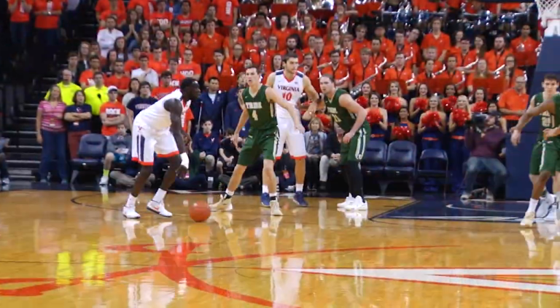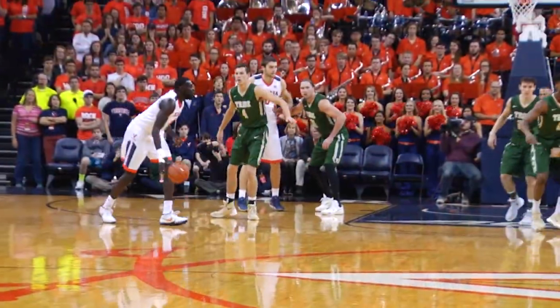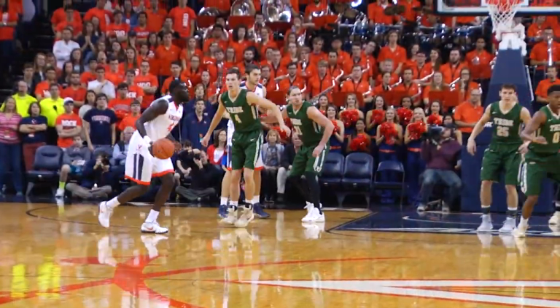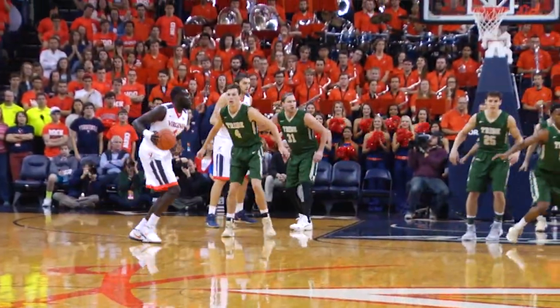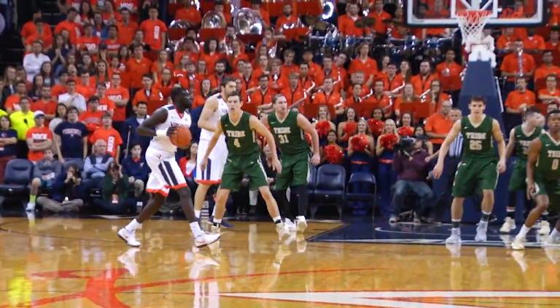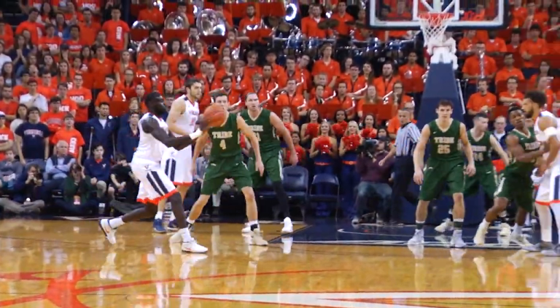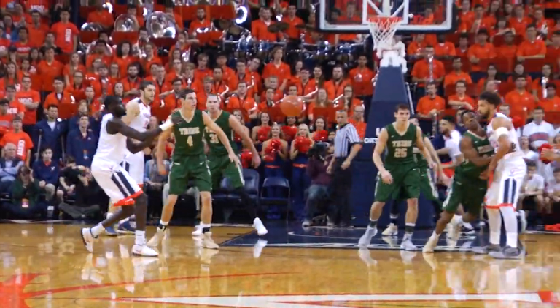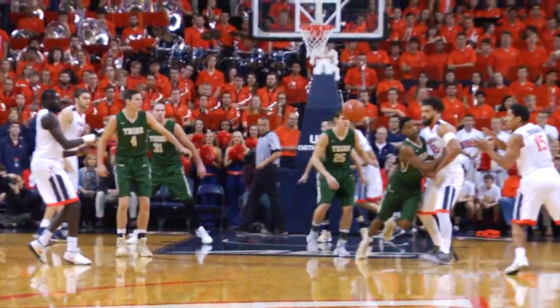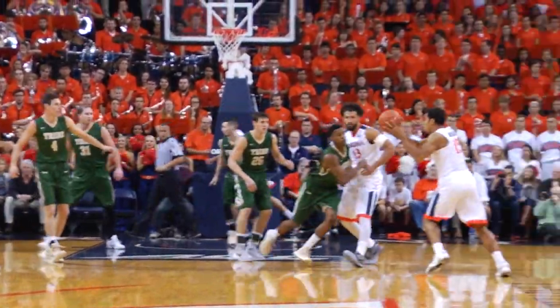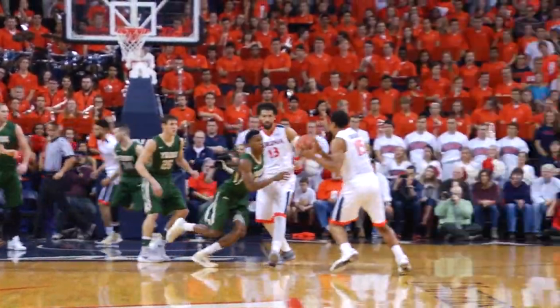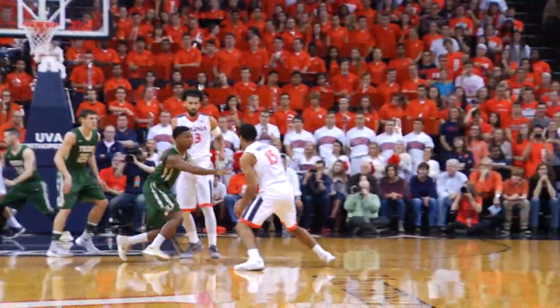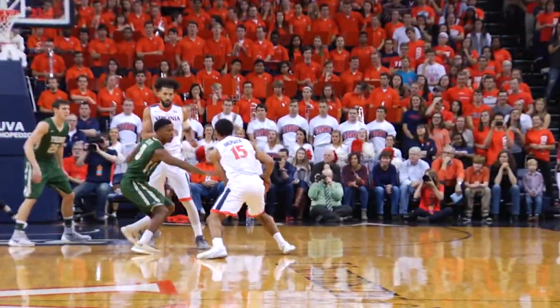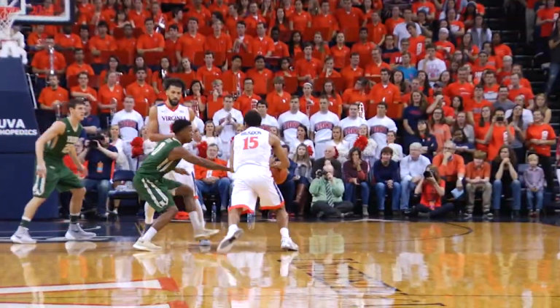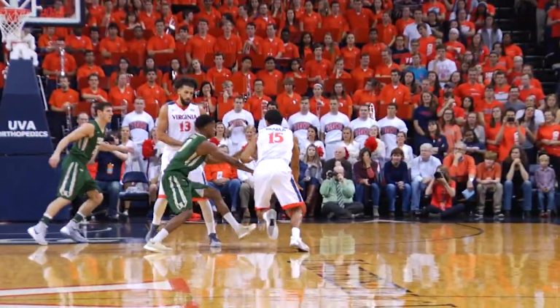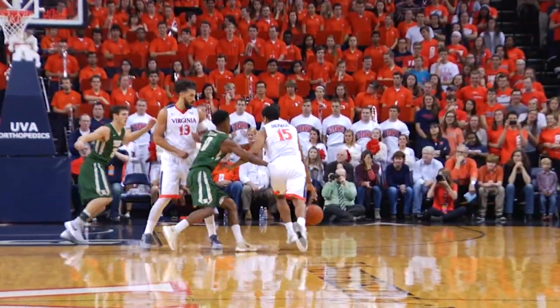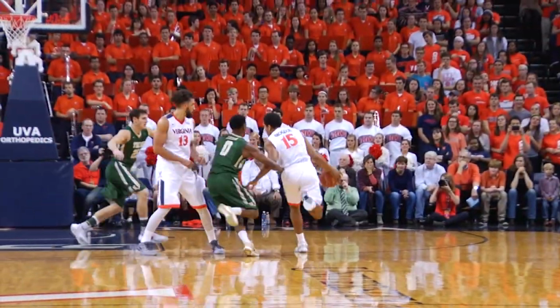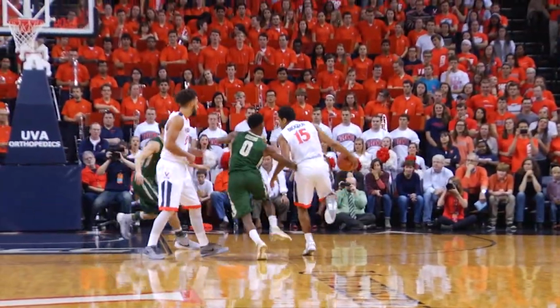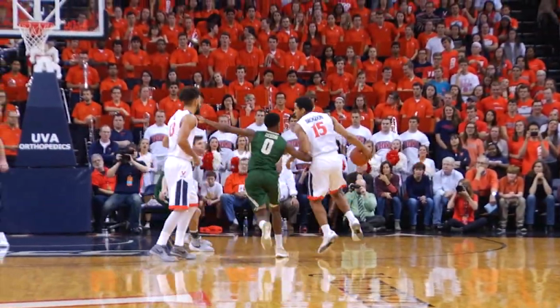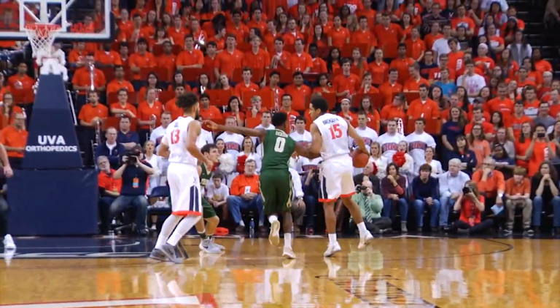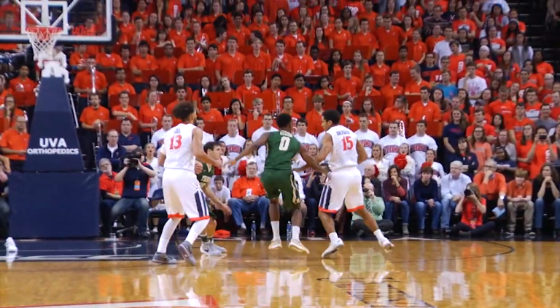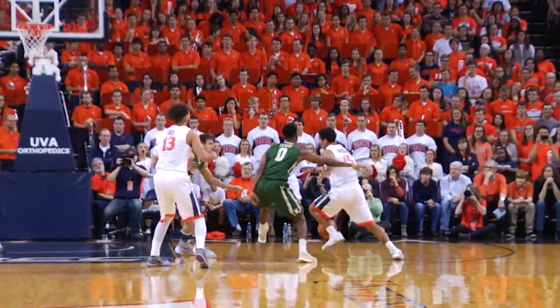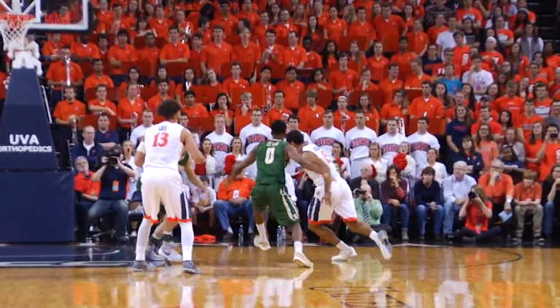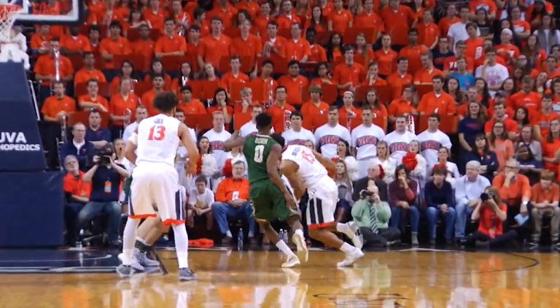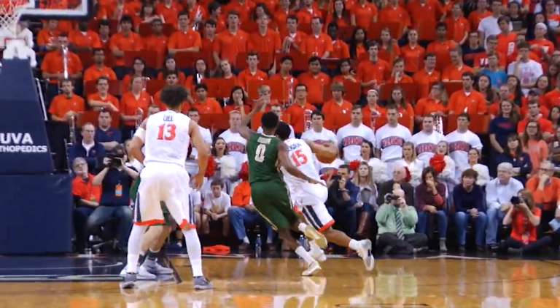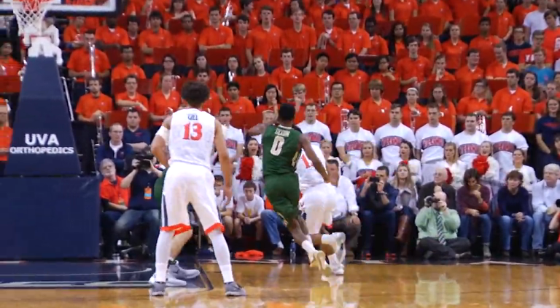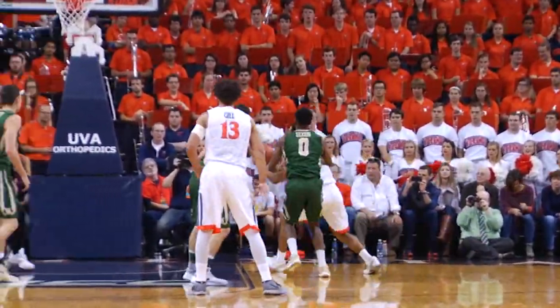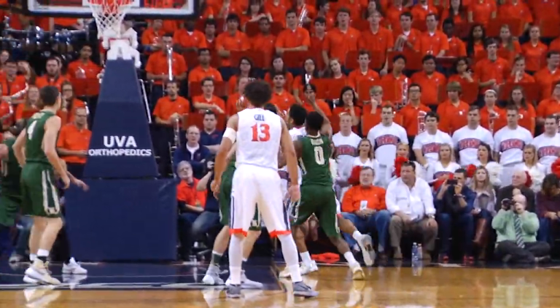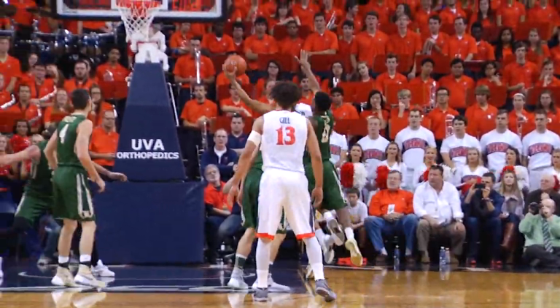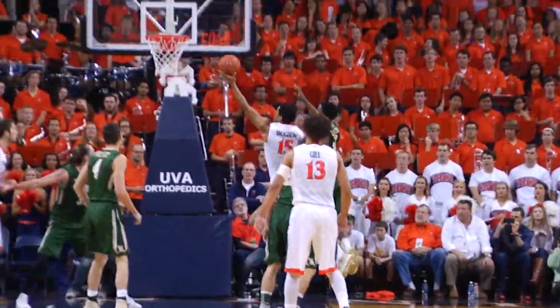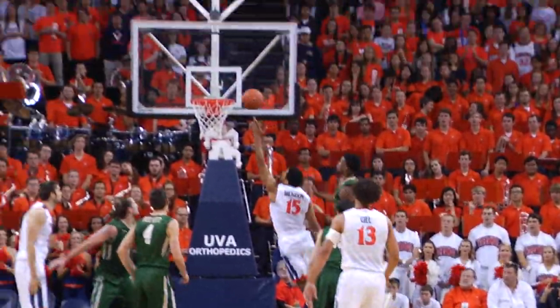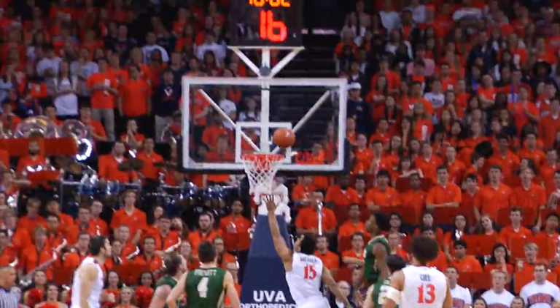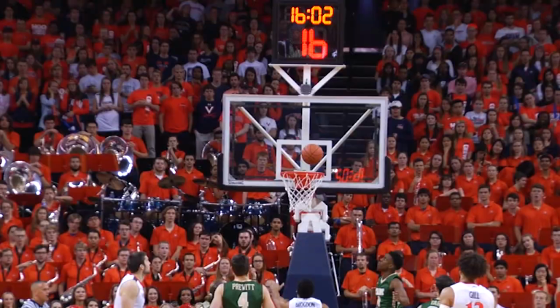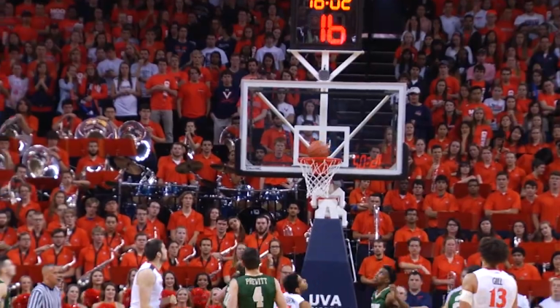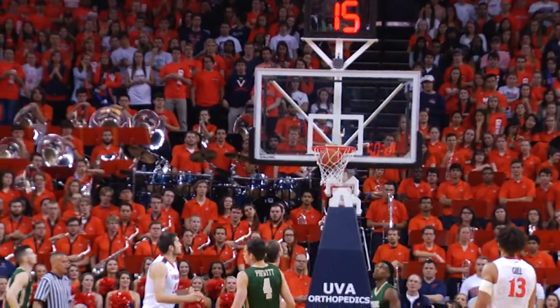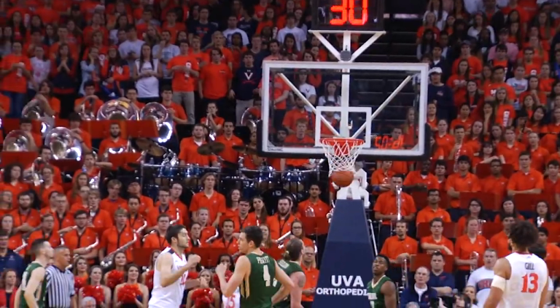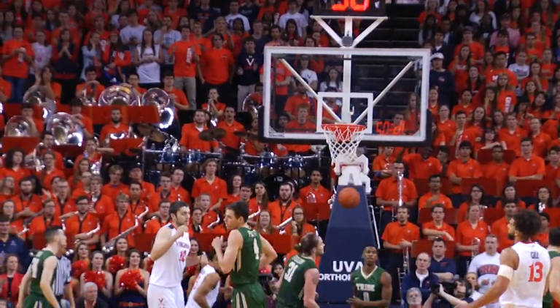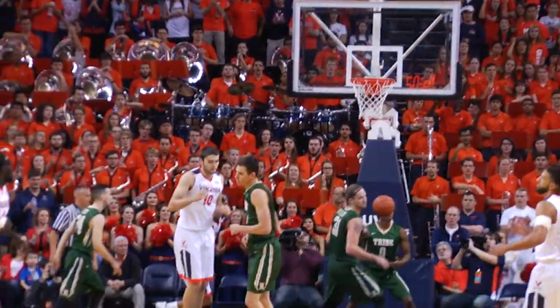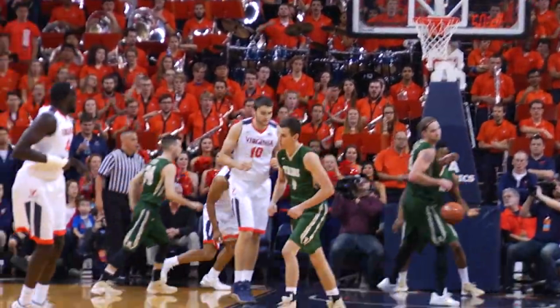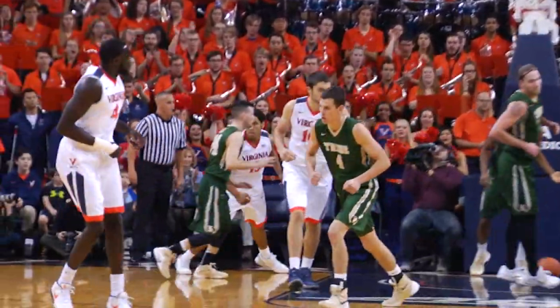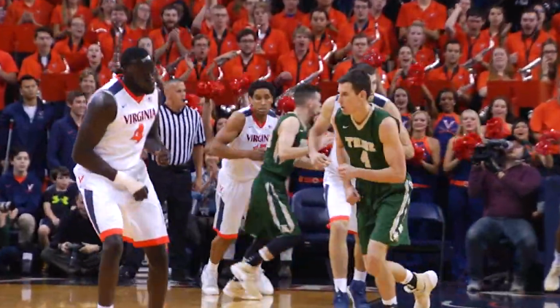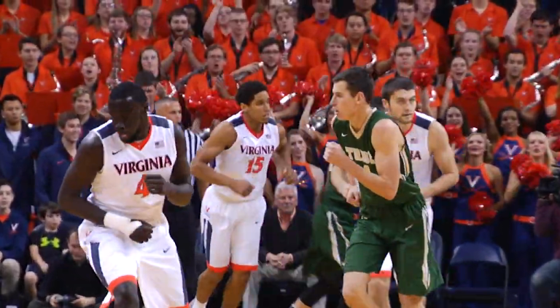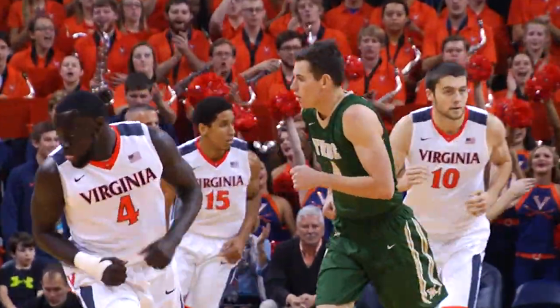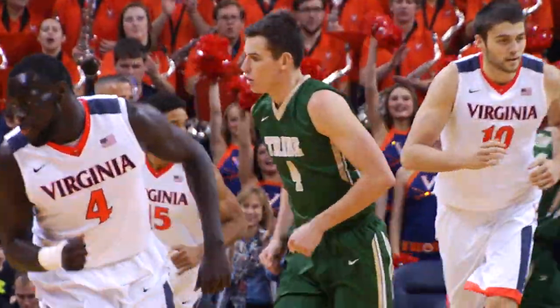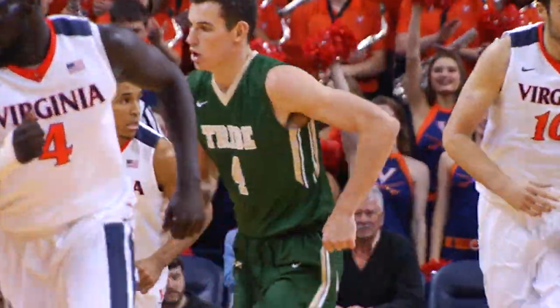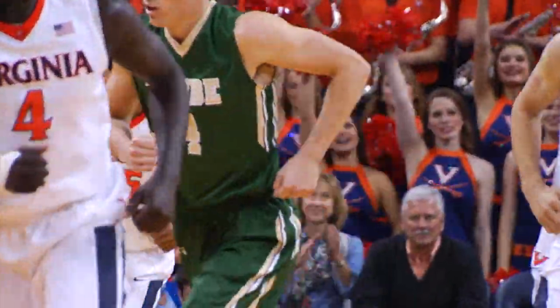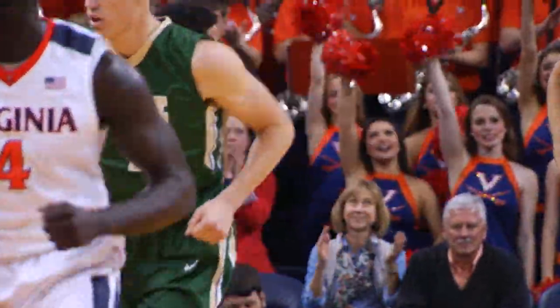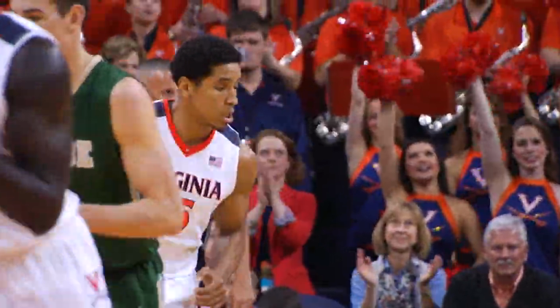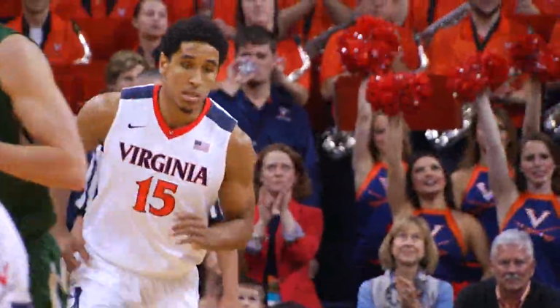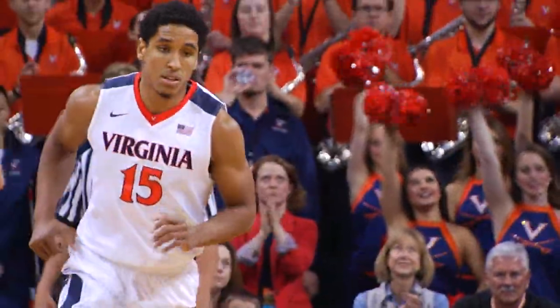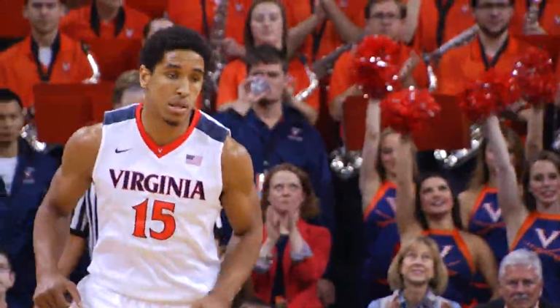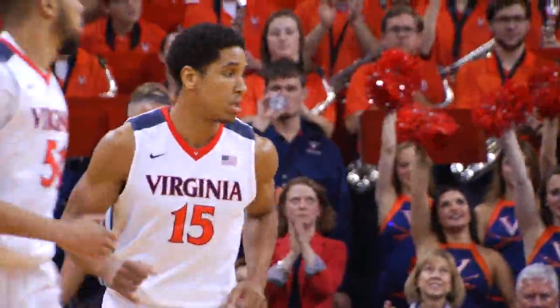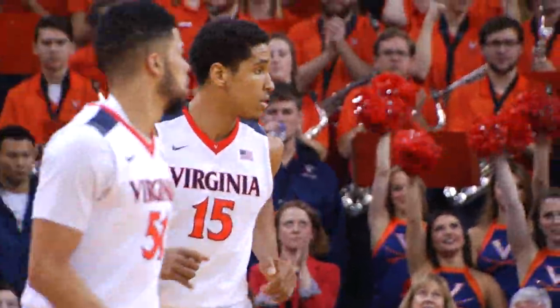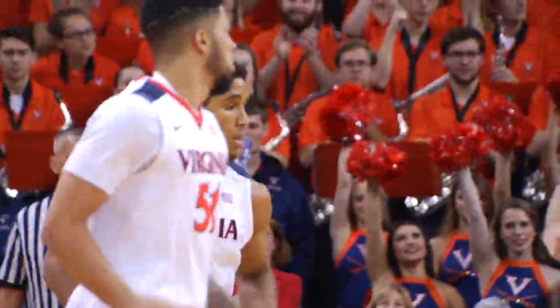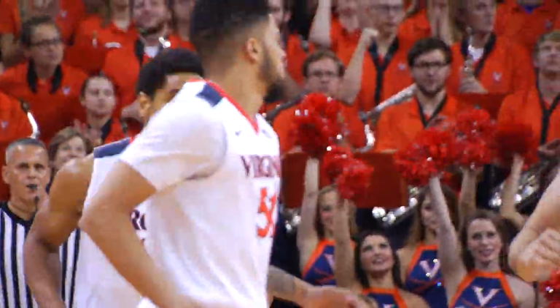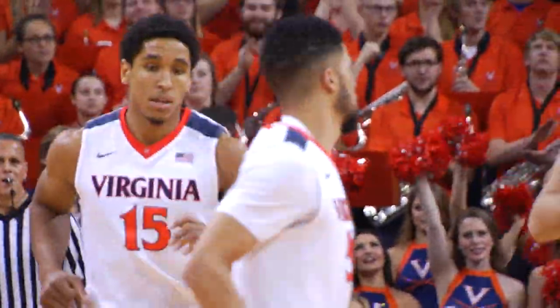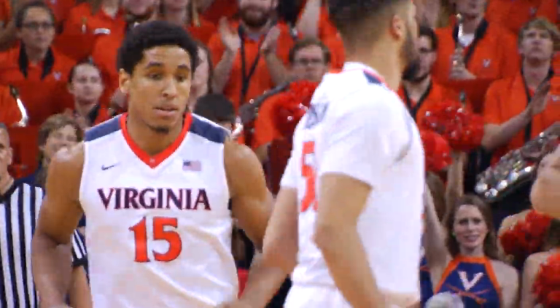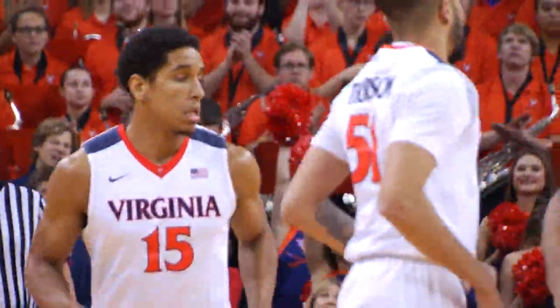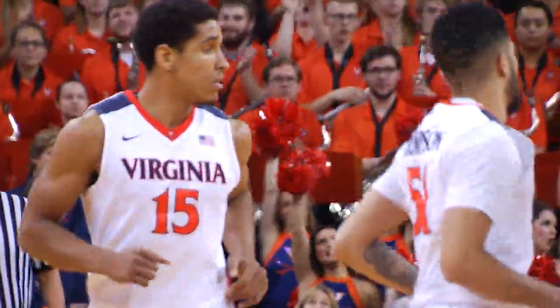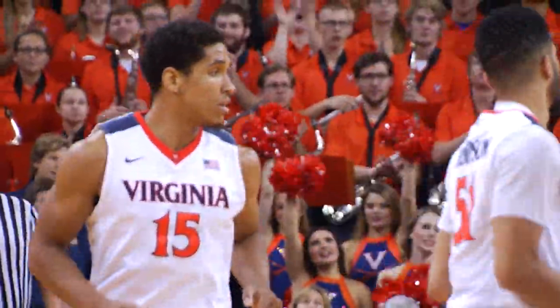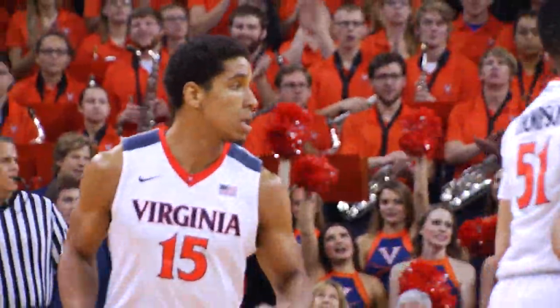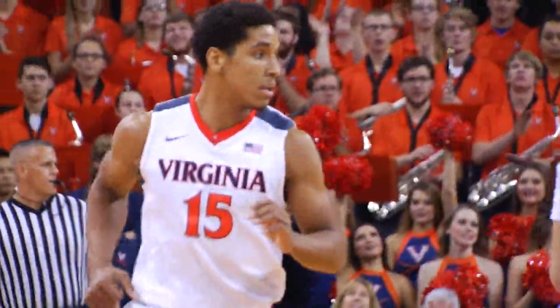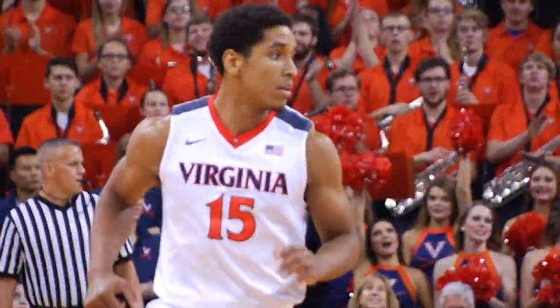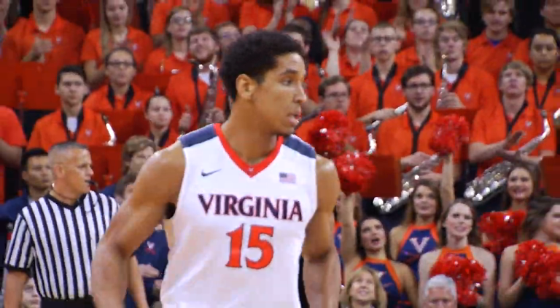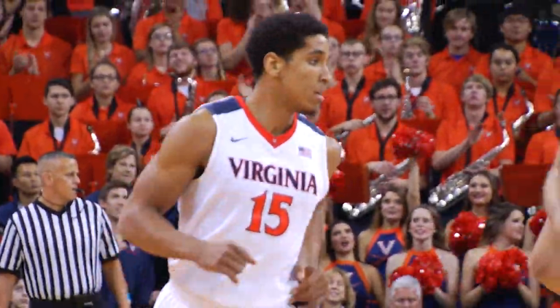He's got to find a way to help on offense. Brogdon has all six of Virginia's points. He's going to add to that total as he lays one in with the left hand, softly off the window.